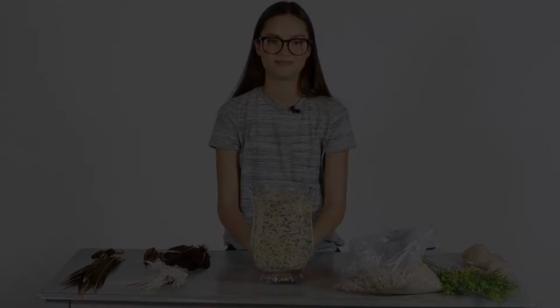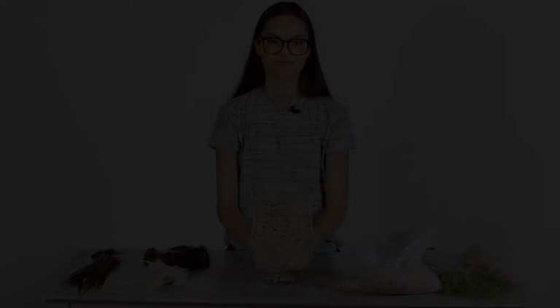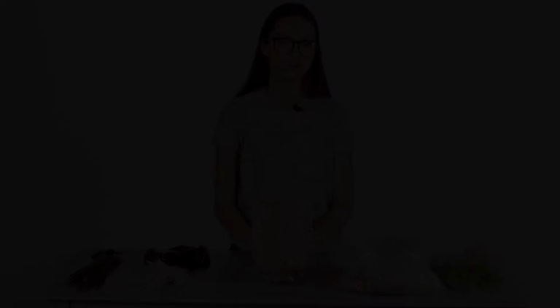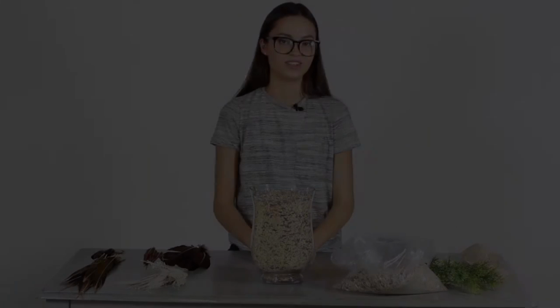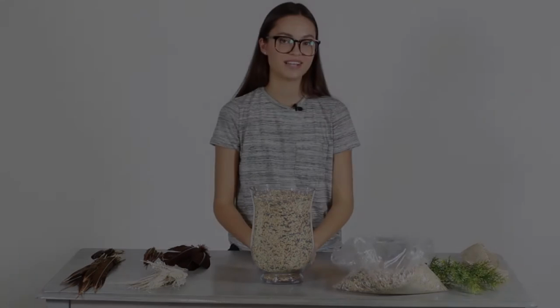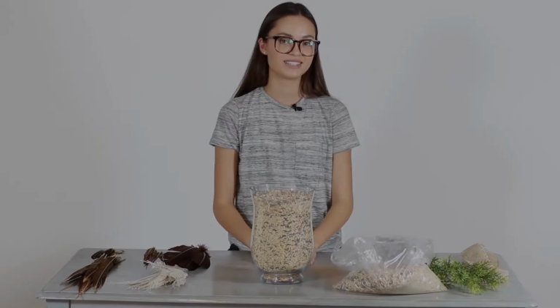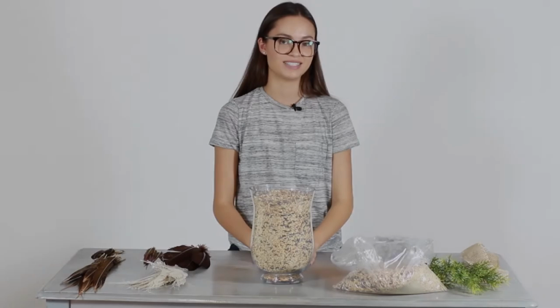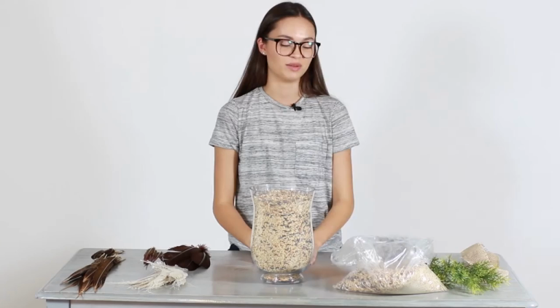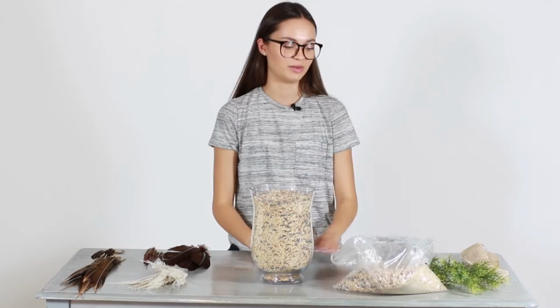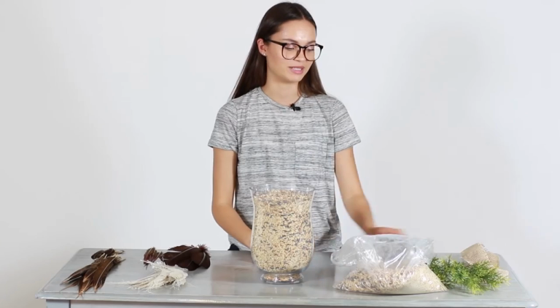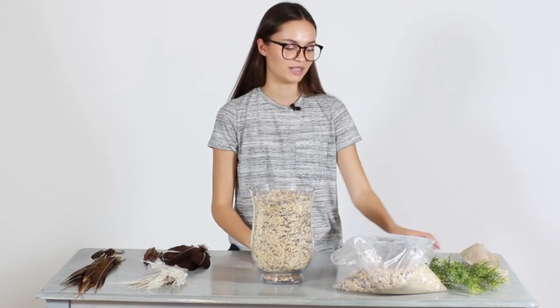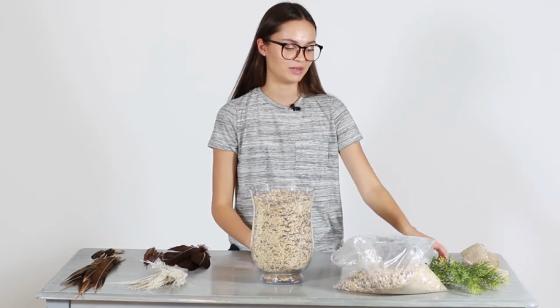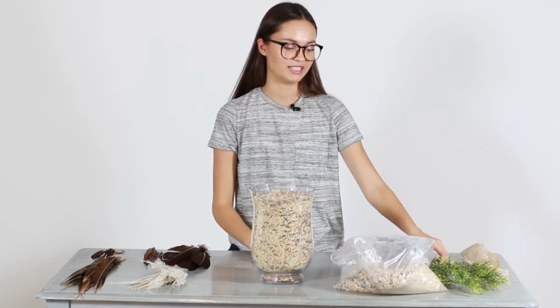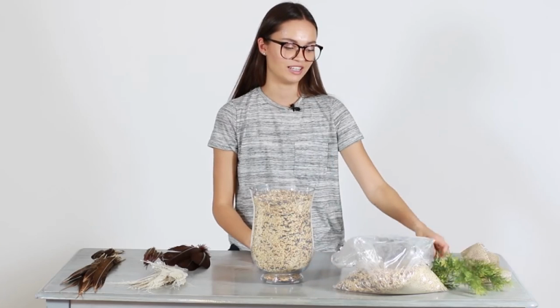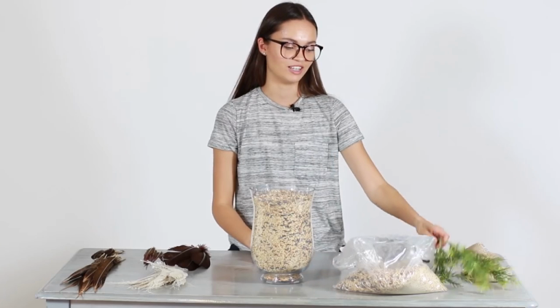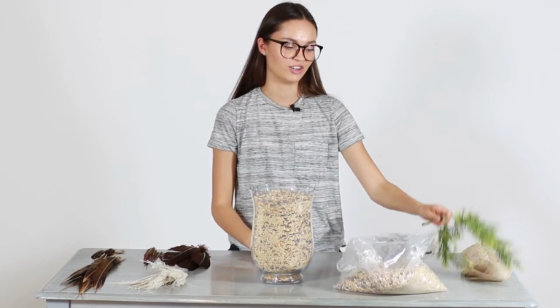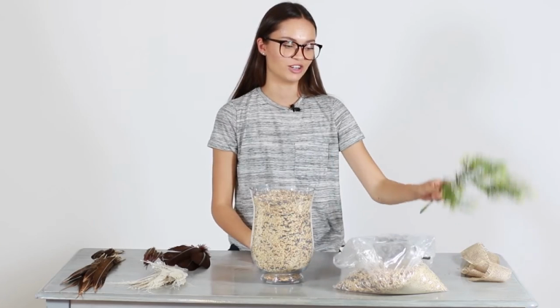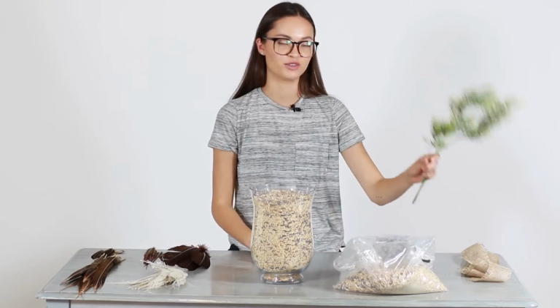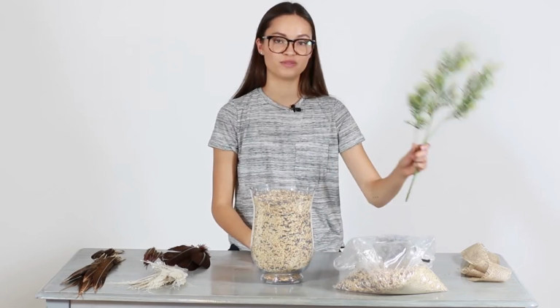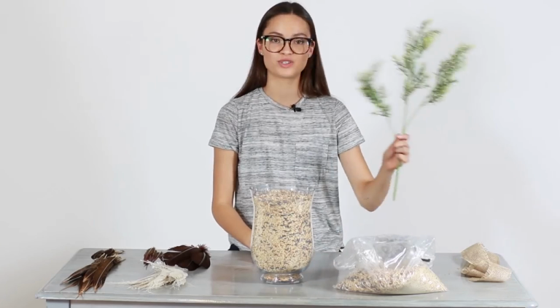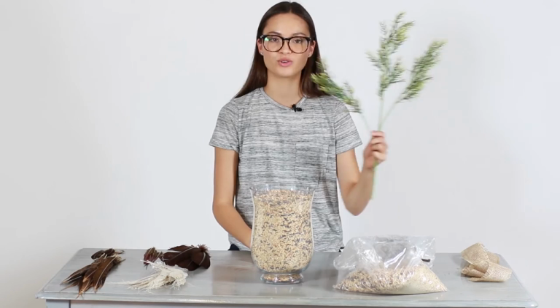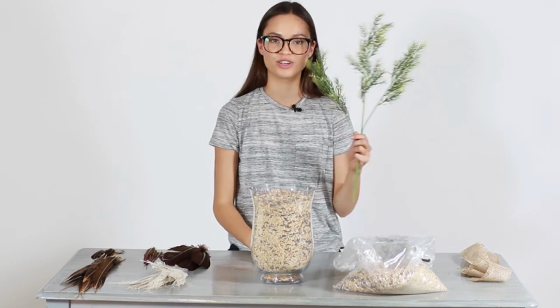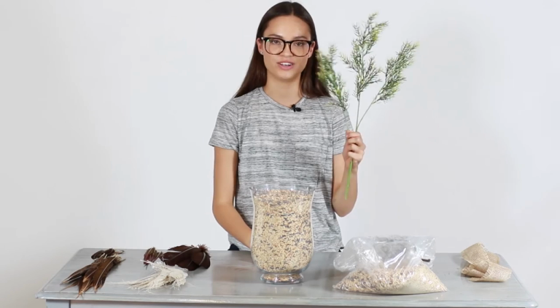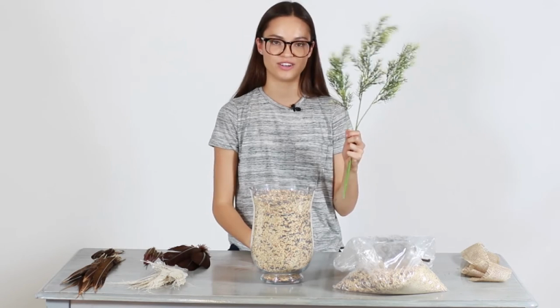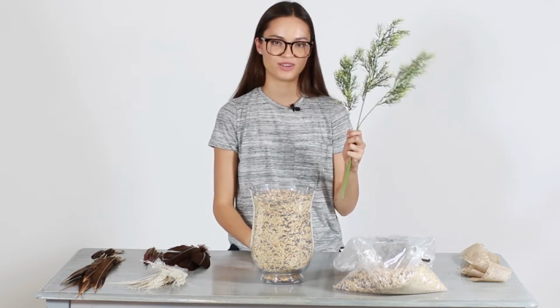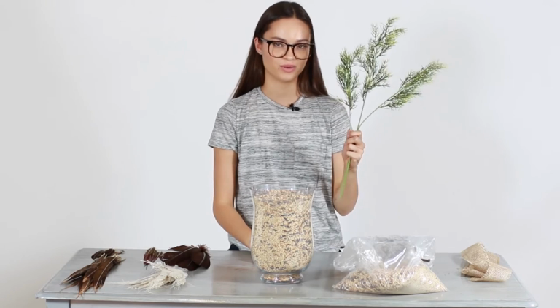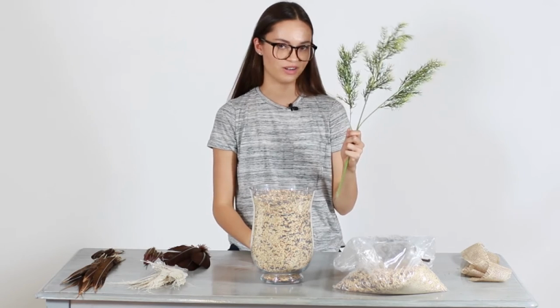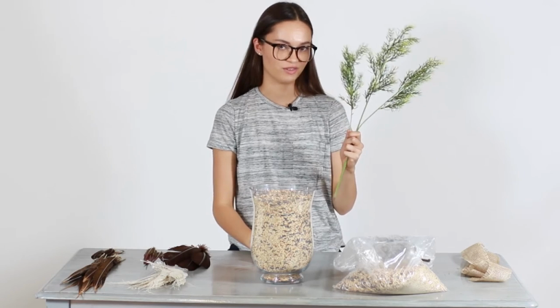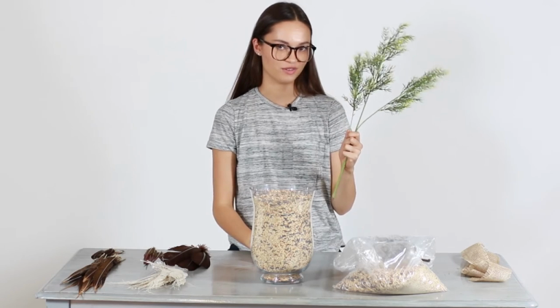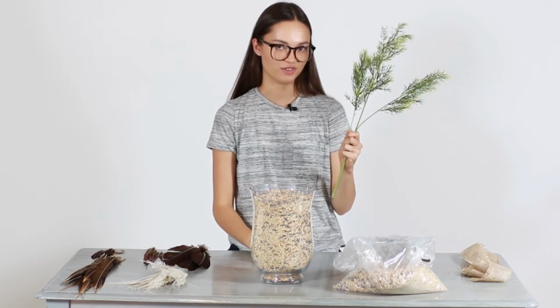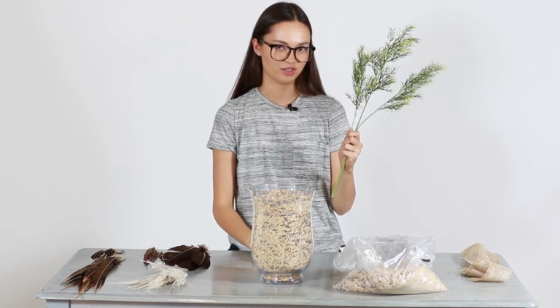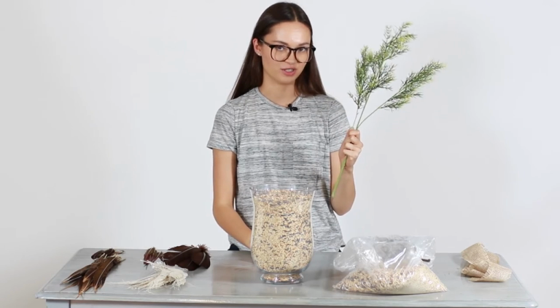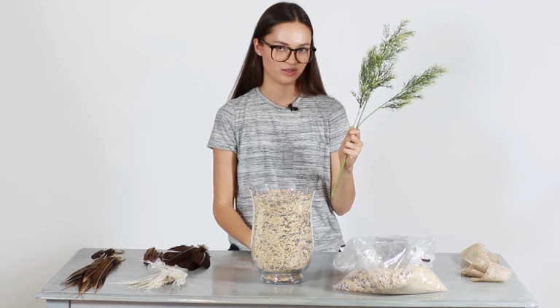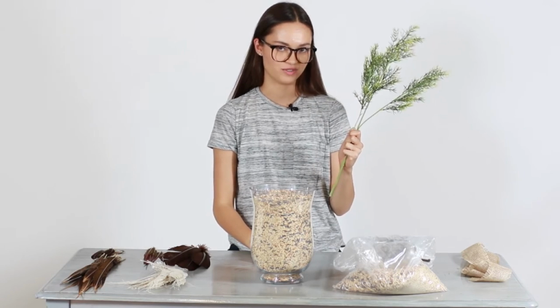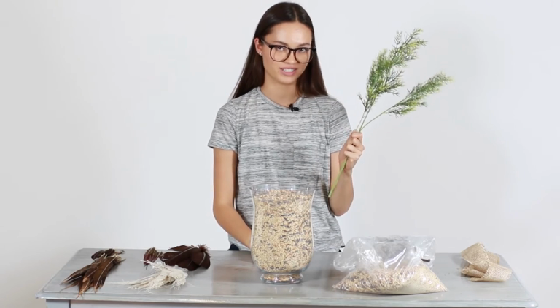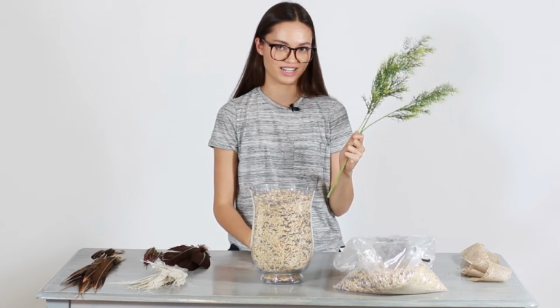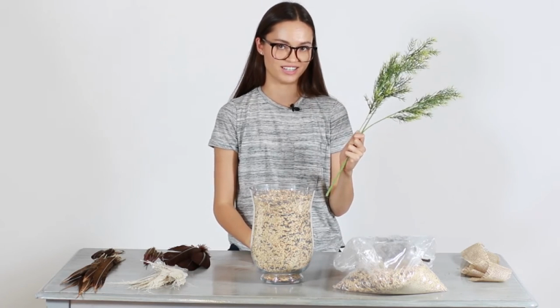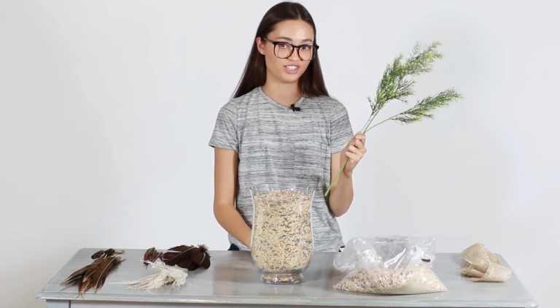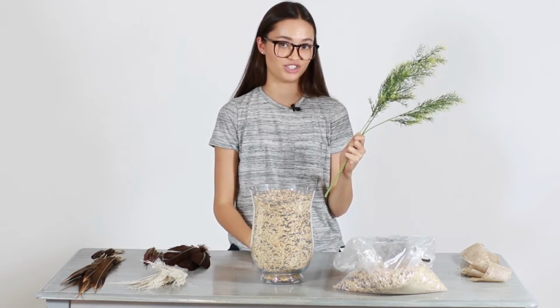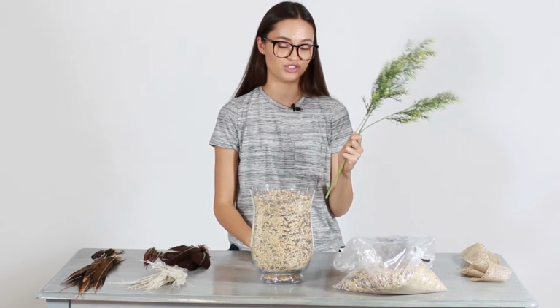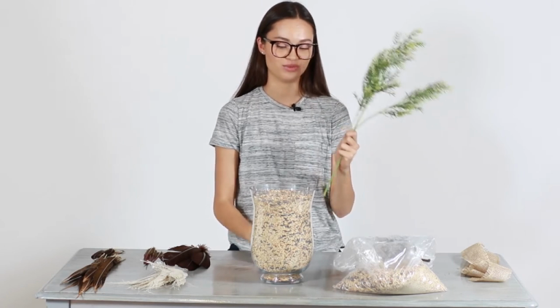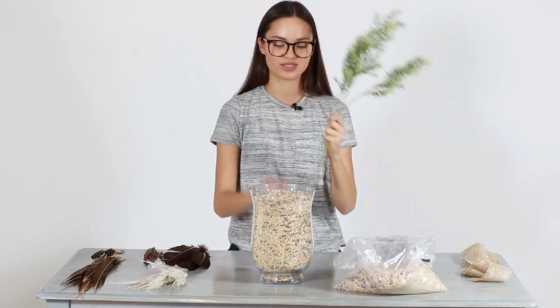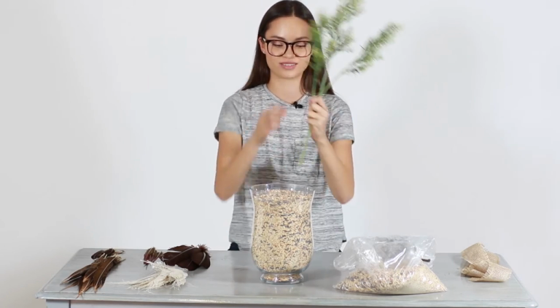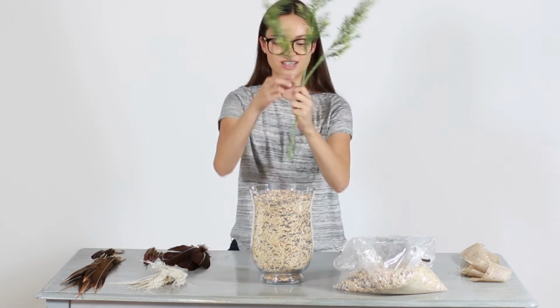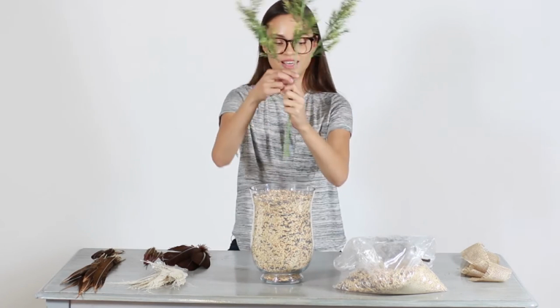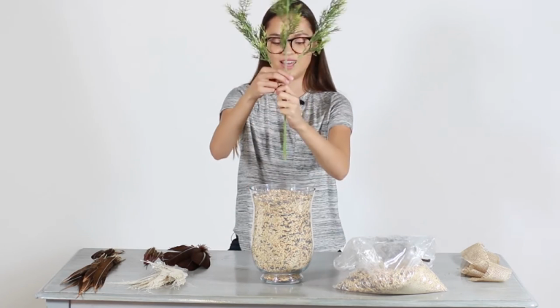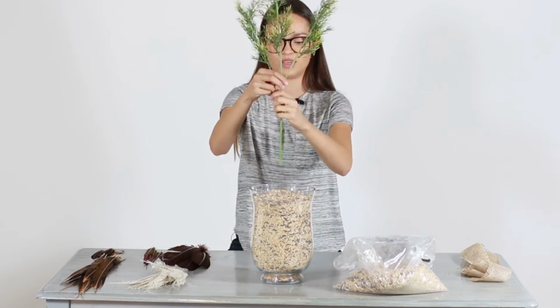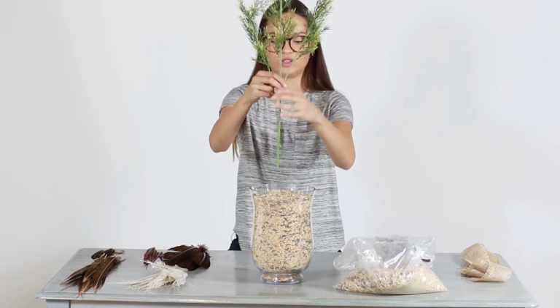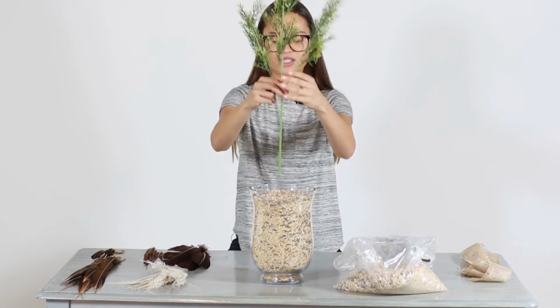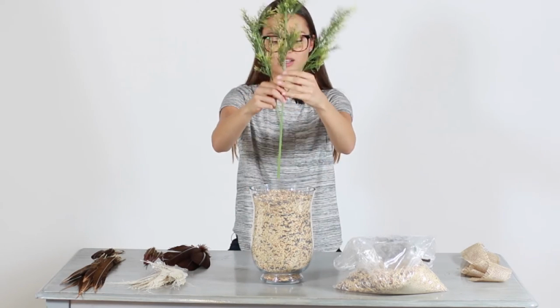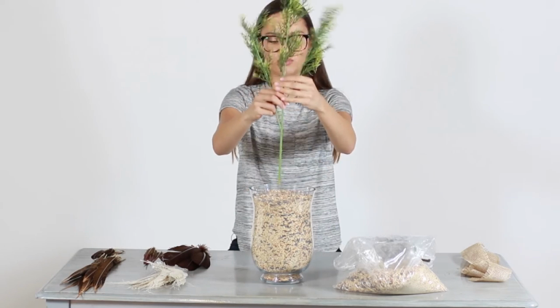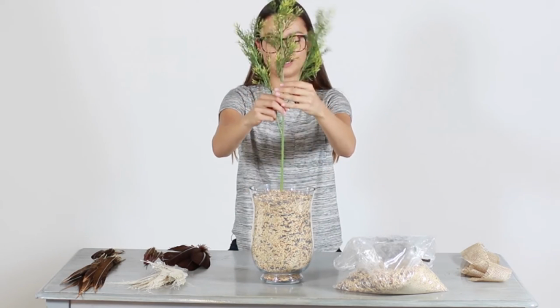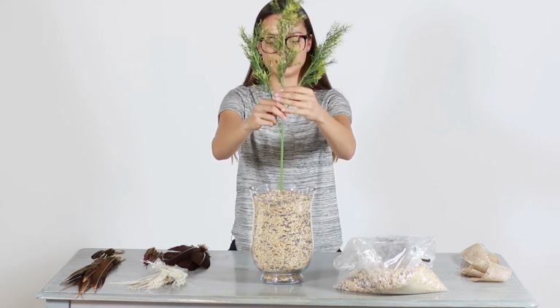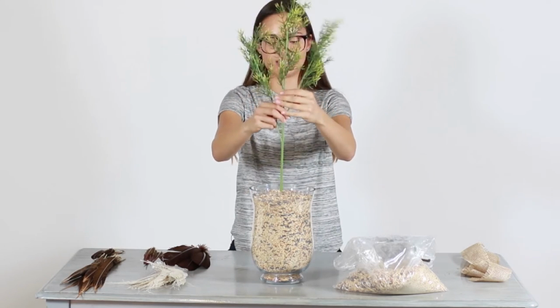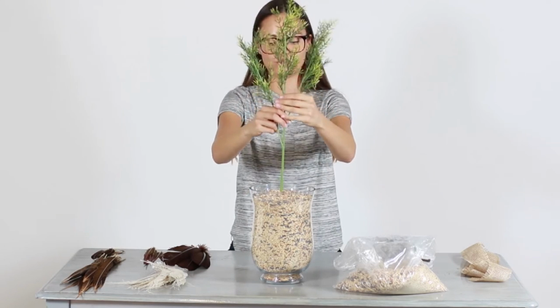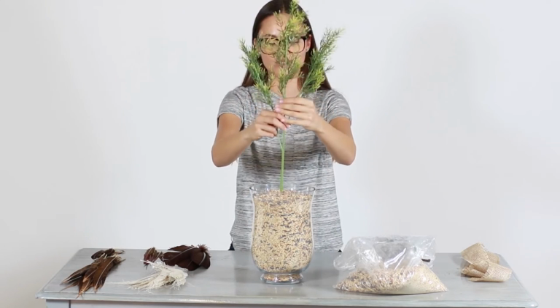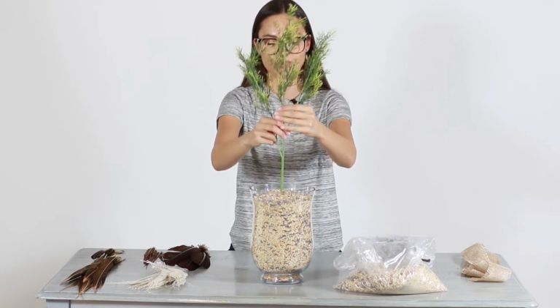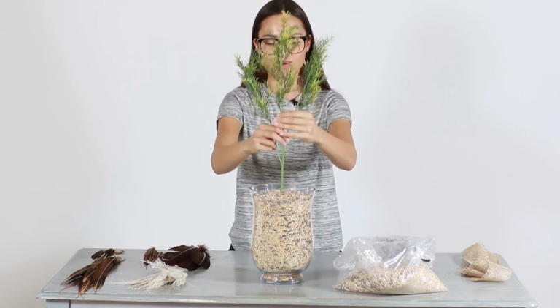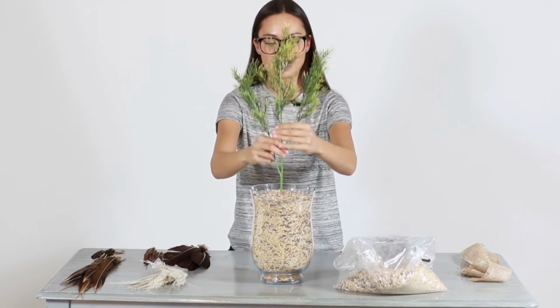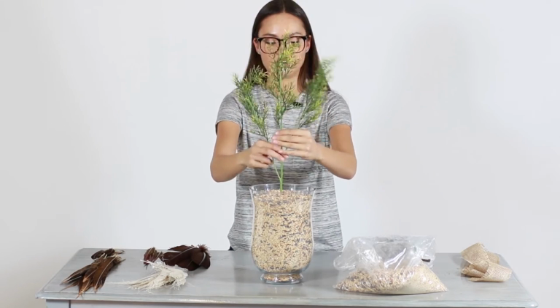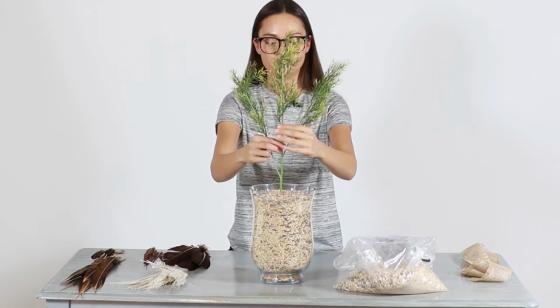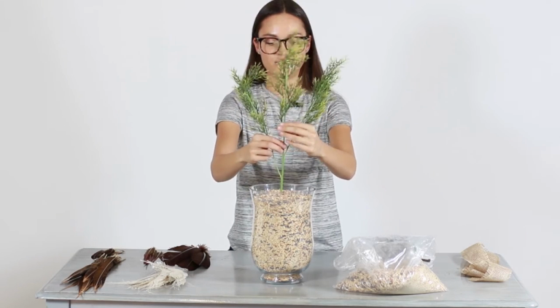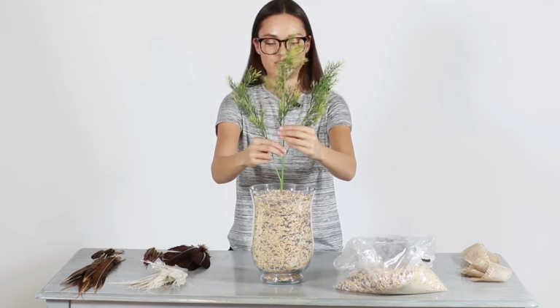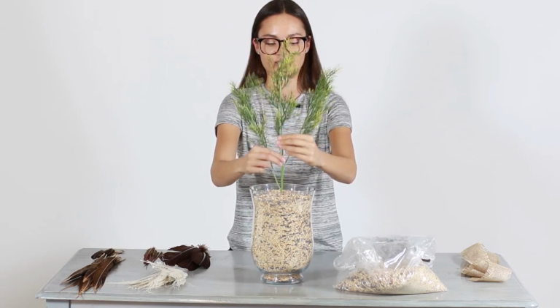Our next step is going to be taking our artificial greenery or whatever filler you've decided to choose and we're just going to place it towards the back of the vase.